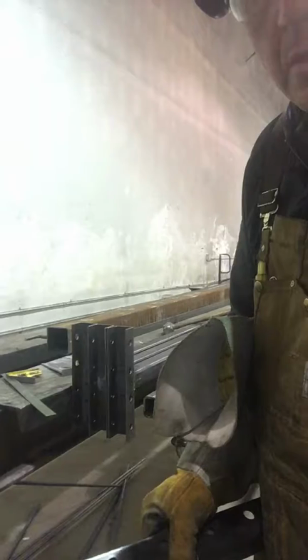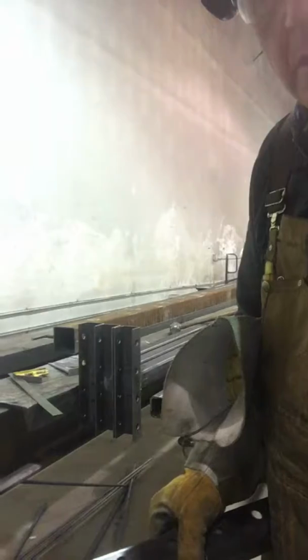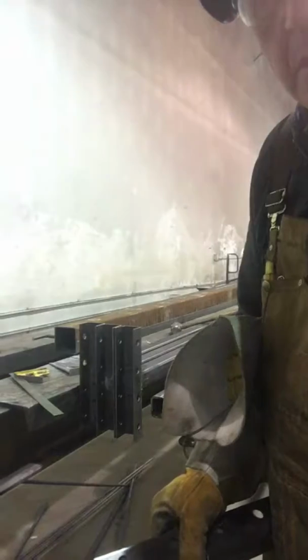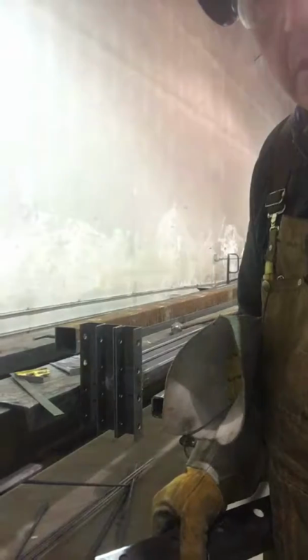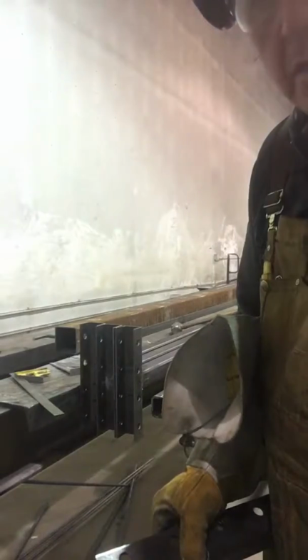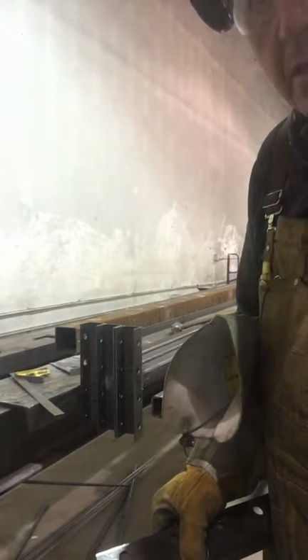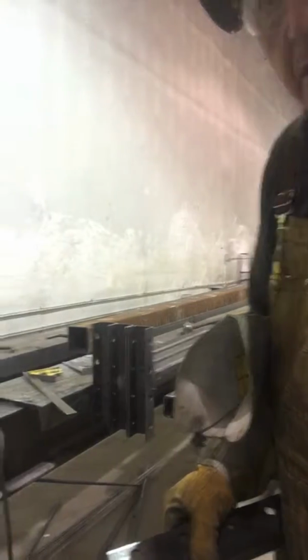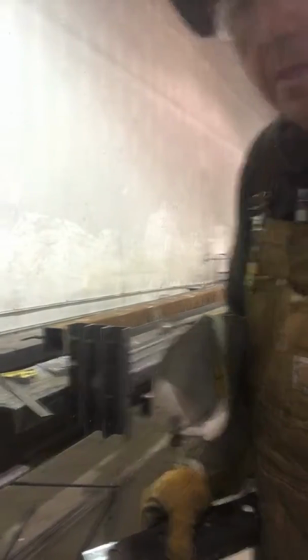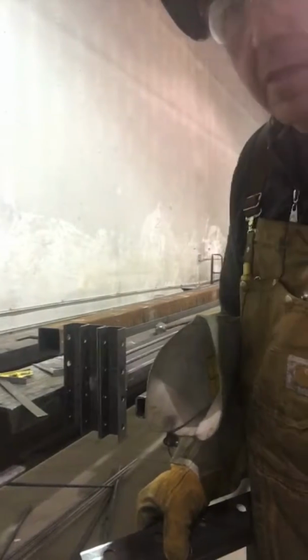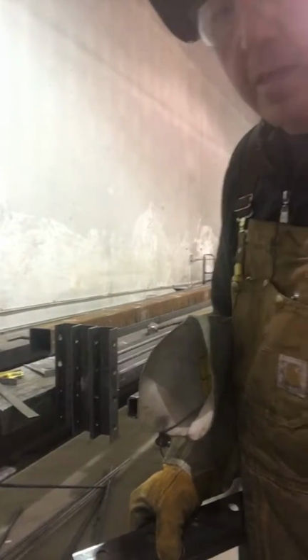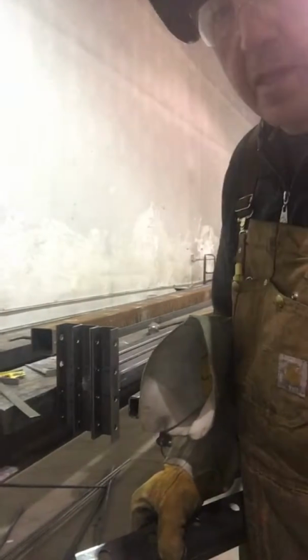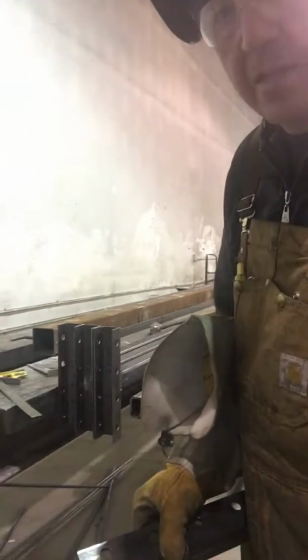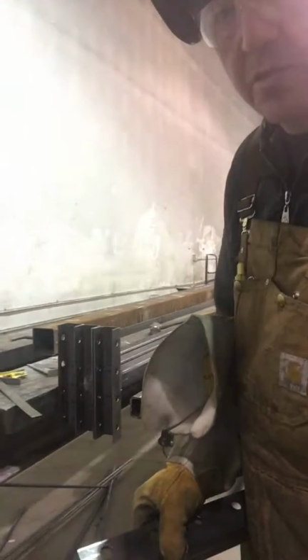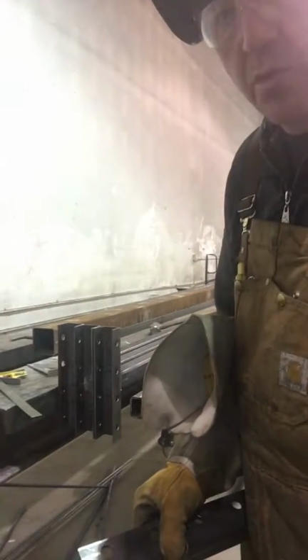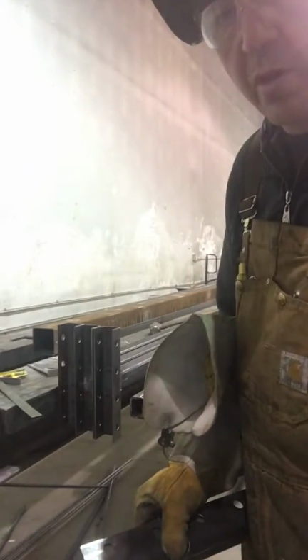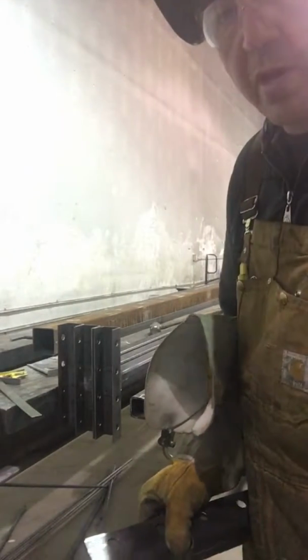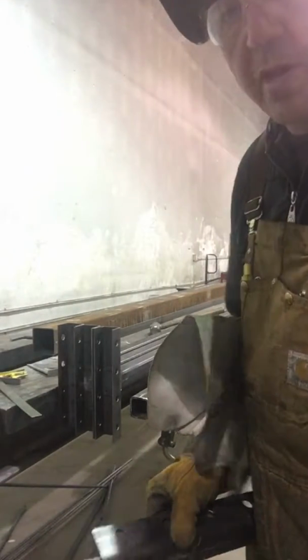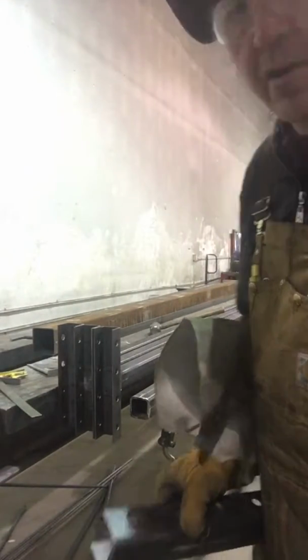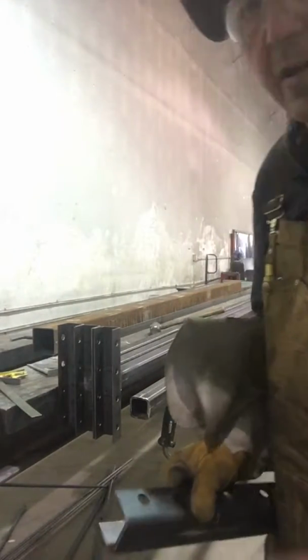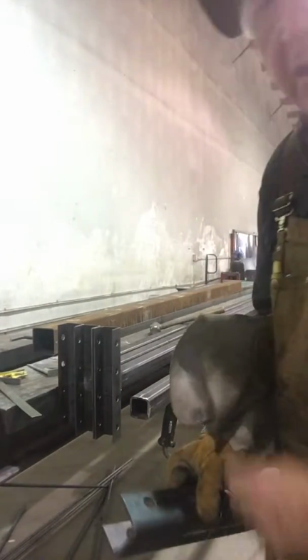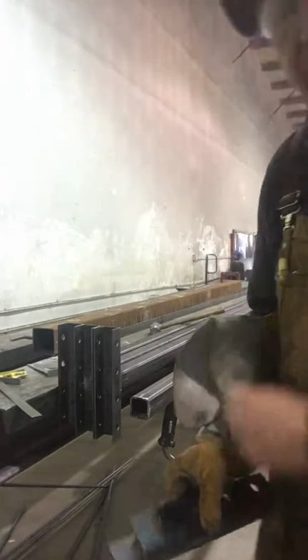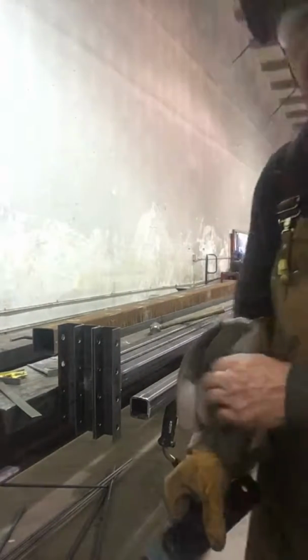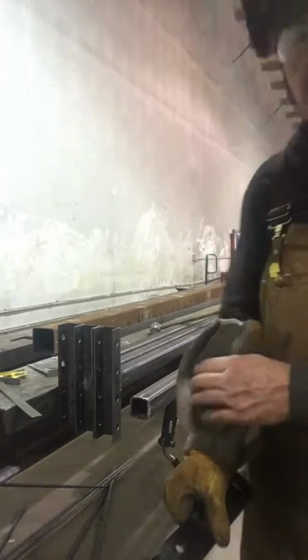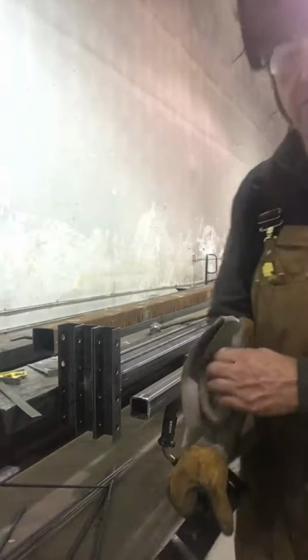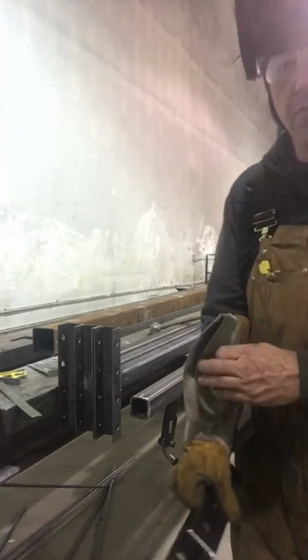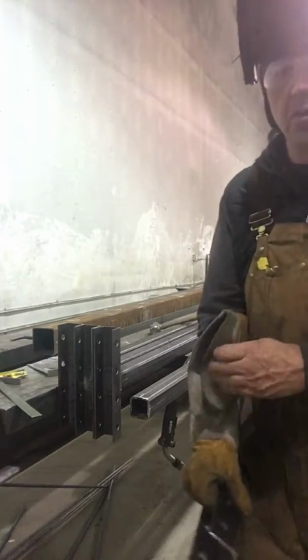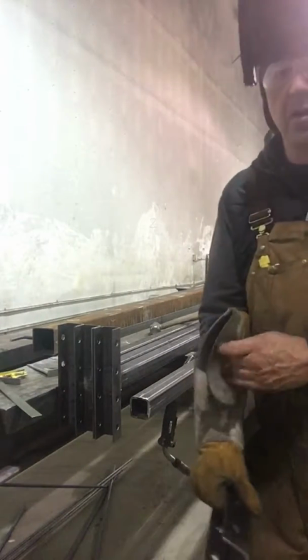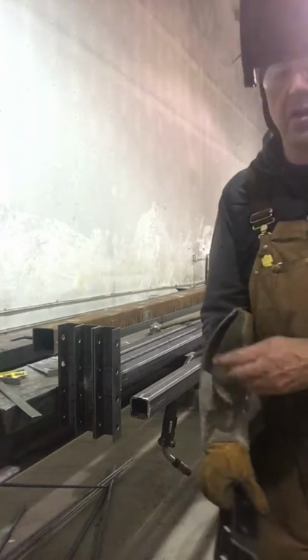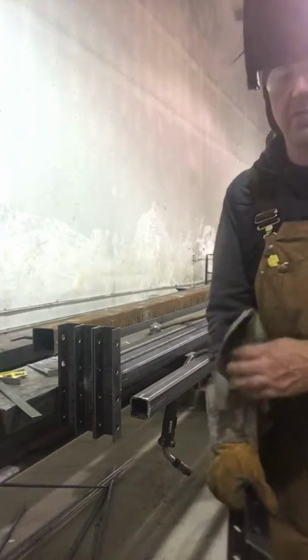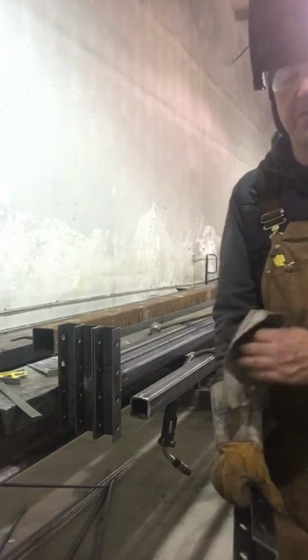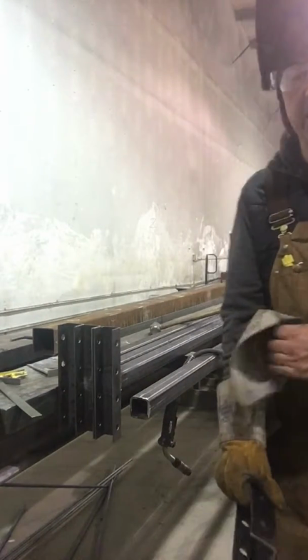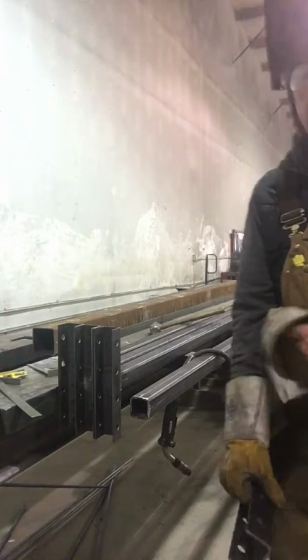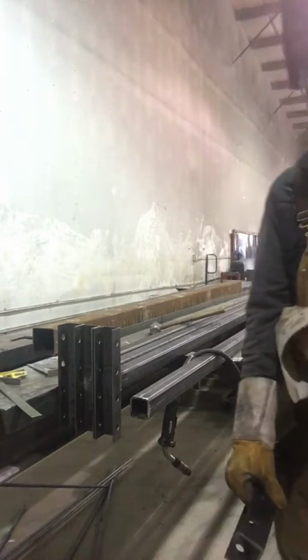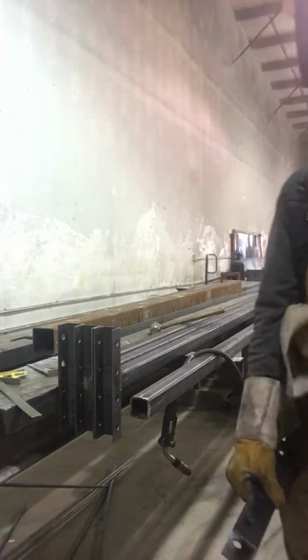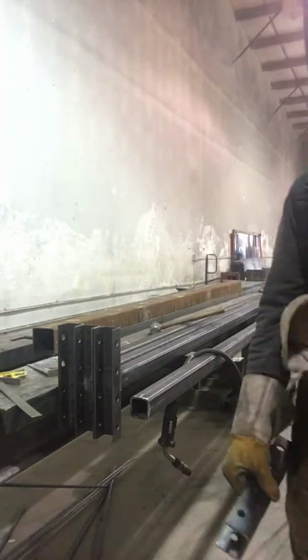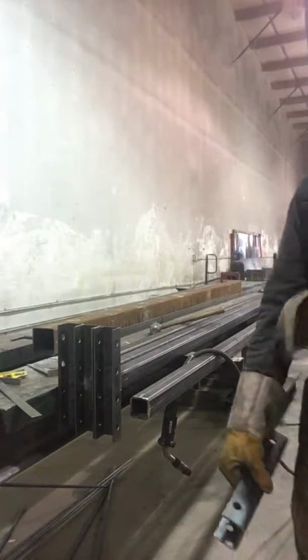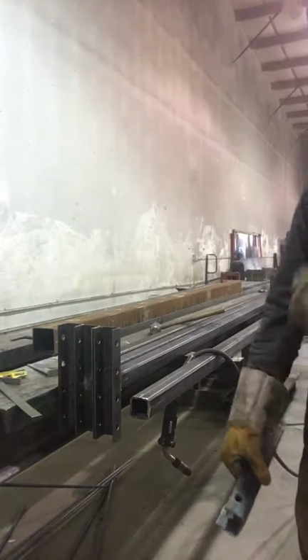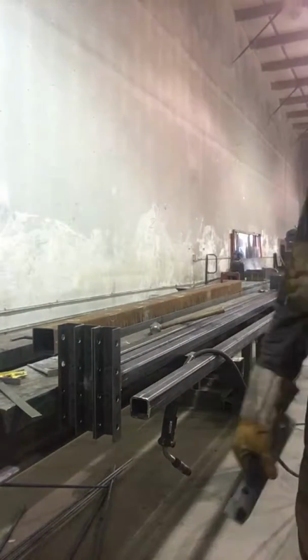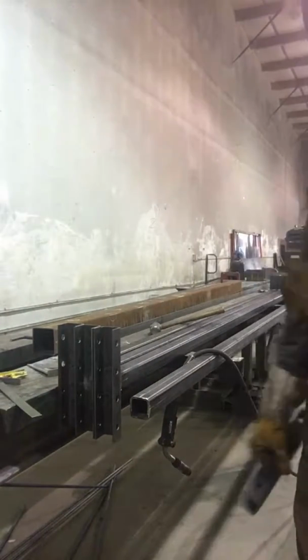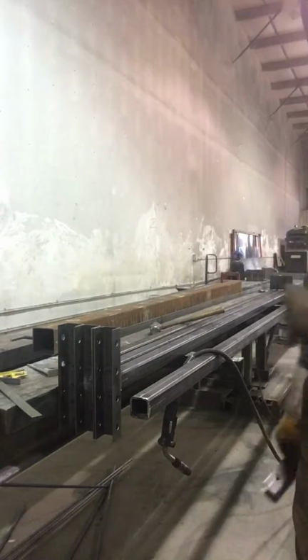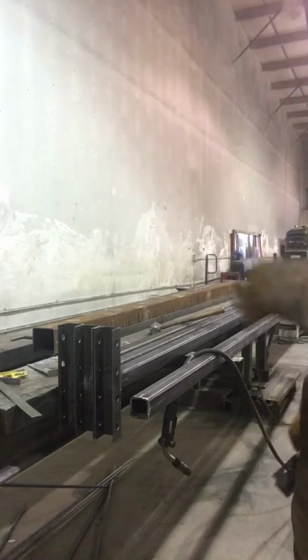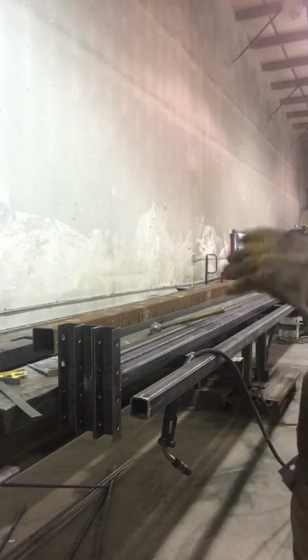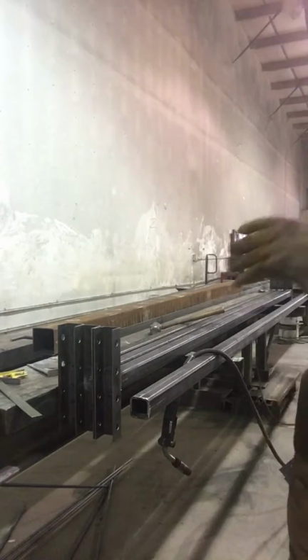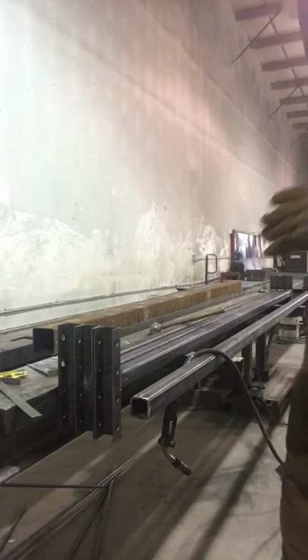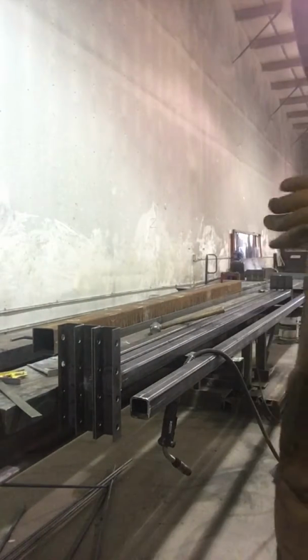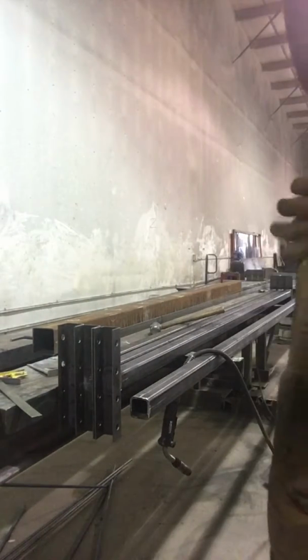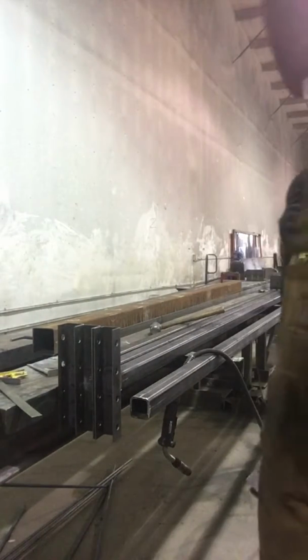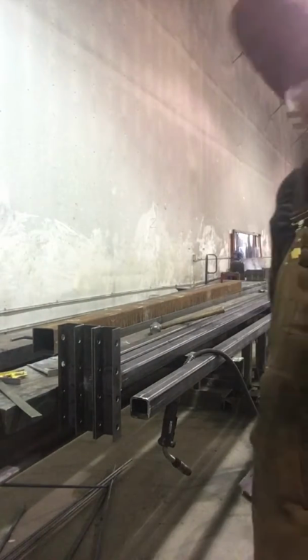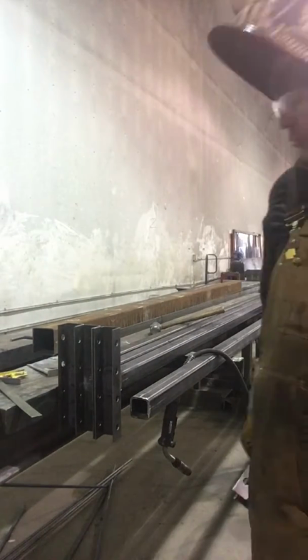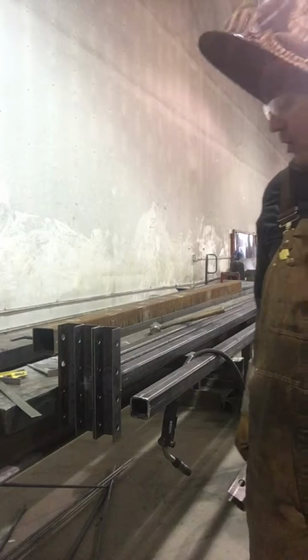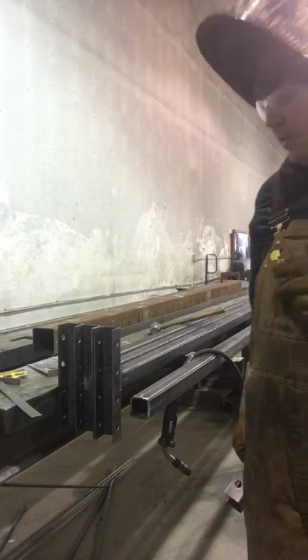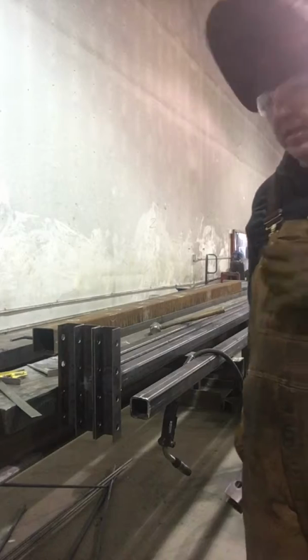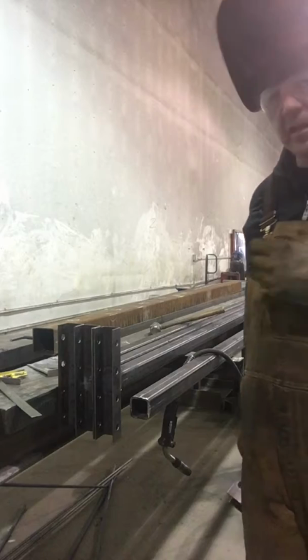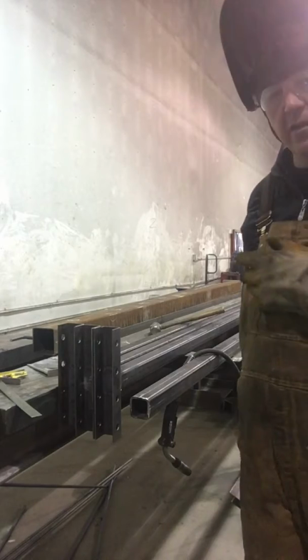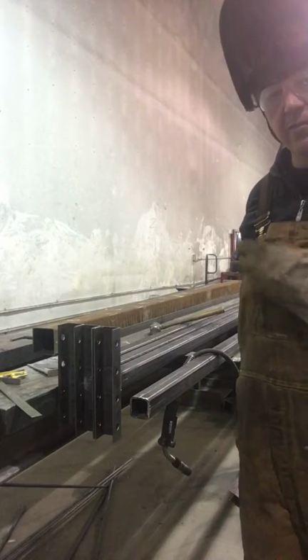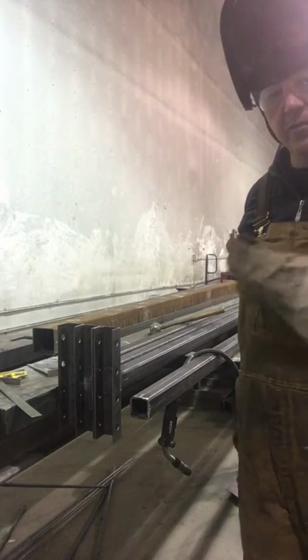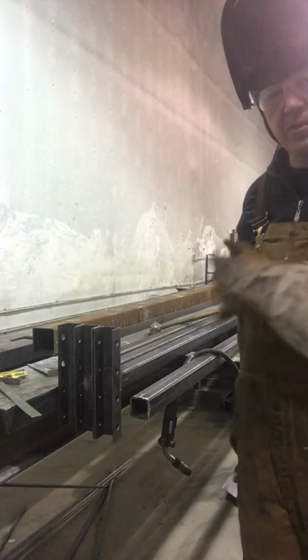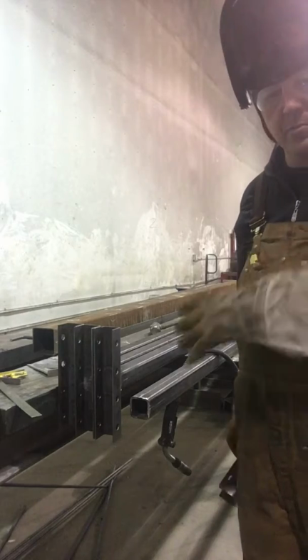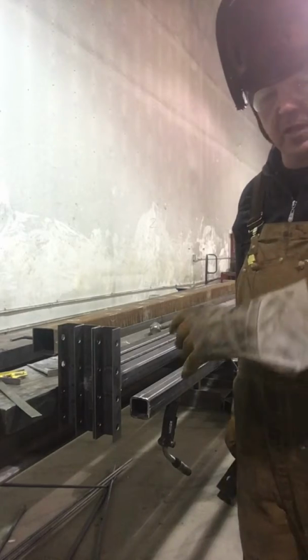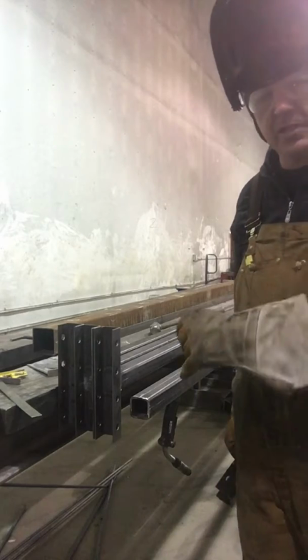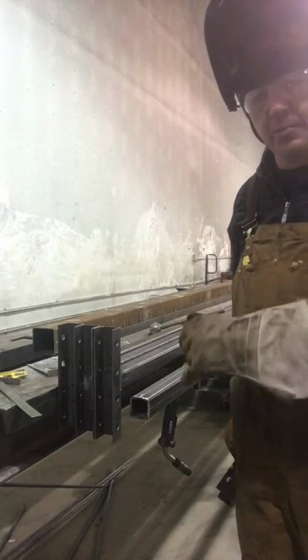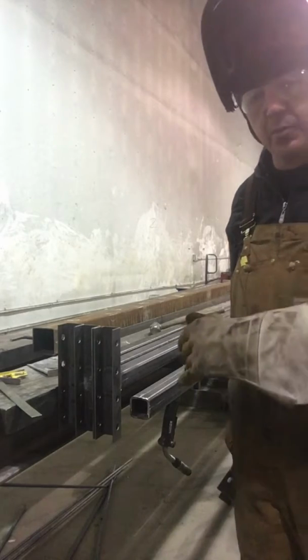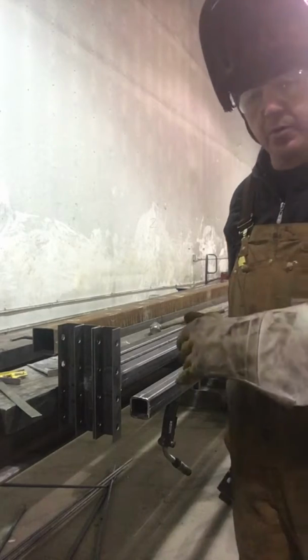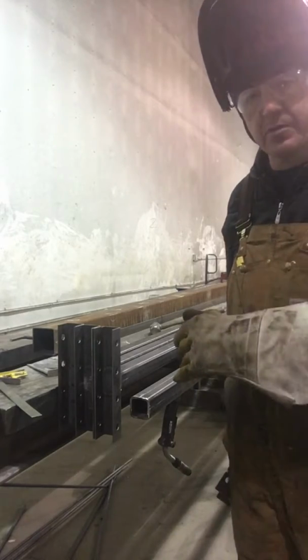Hey guys, Cory here. Video 4 of Ken. Layout, fitting and welding of the splice supports.